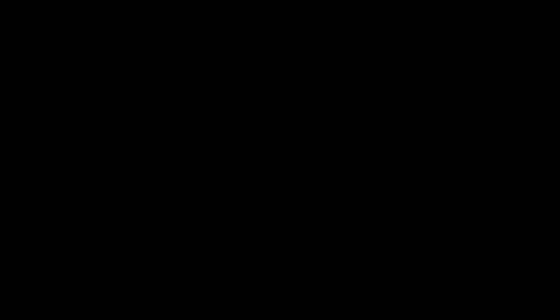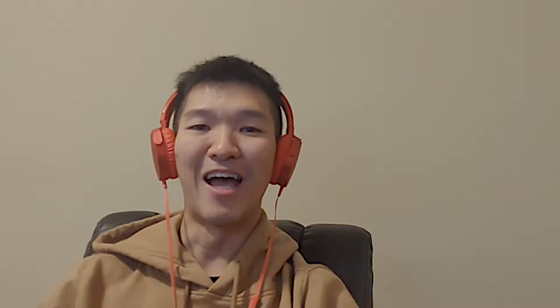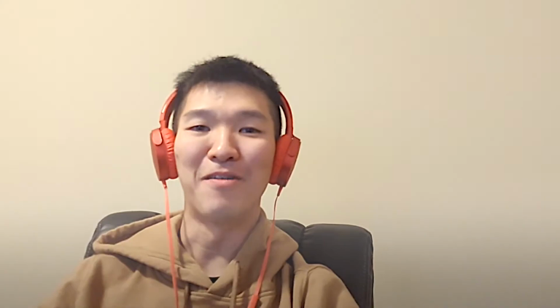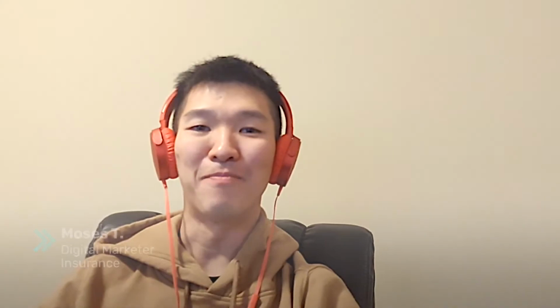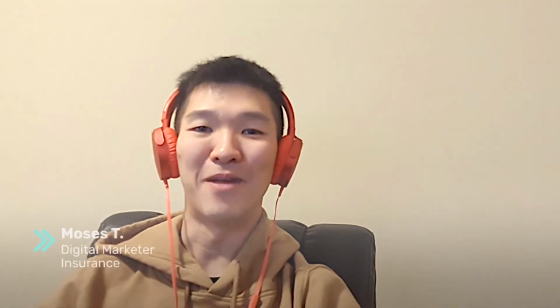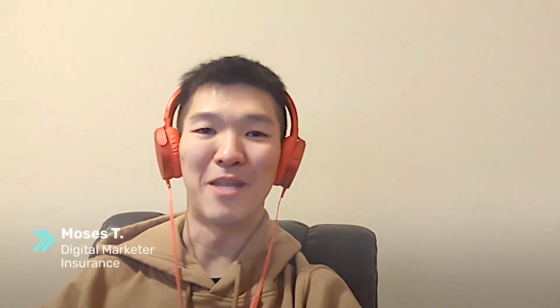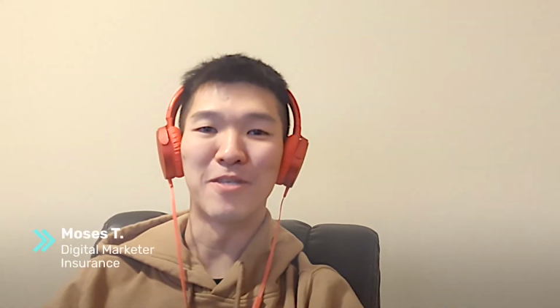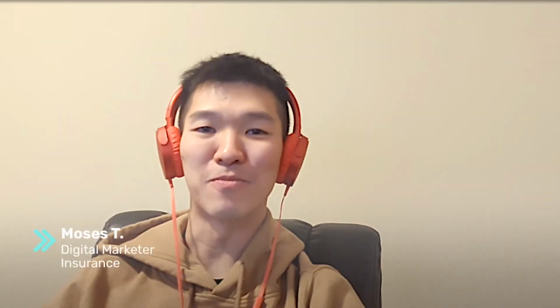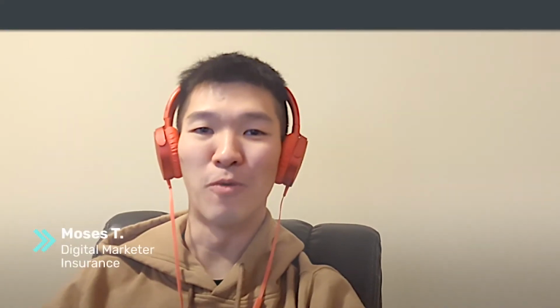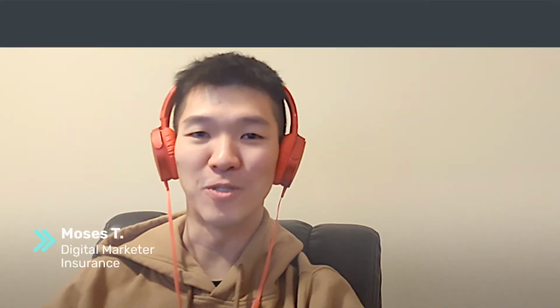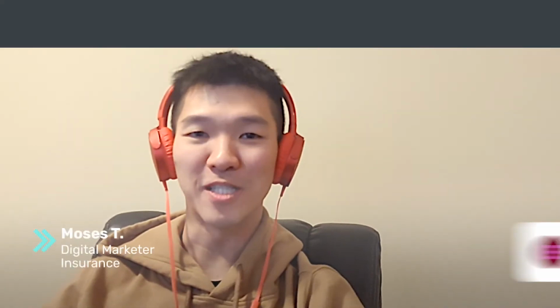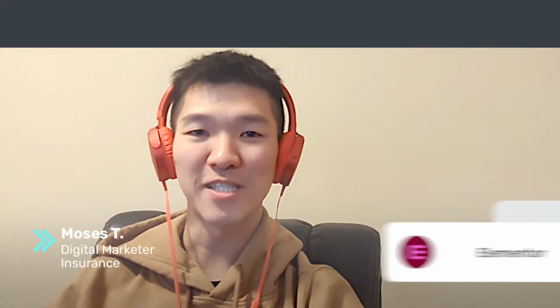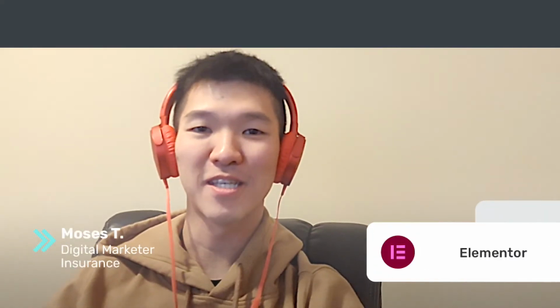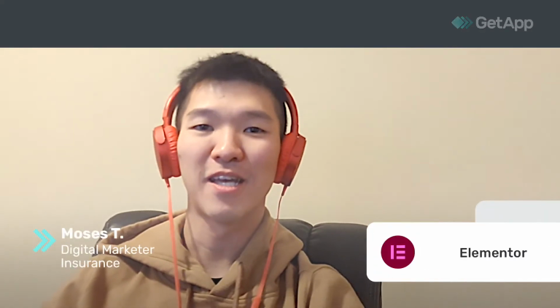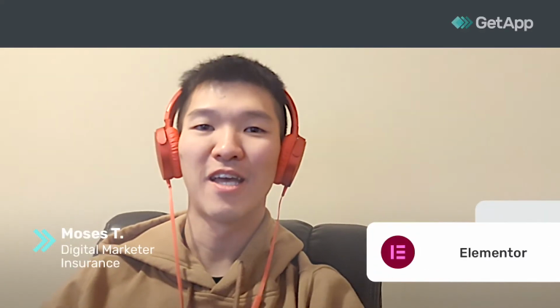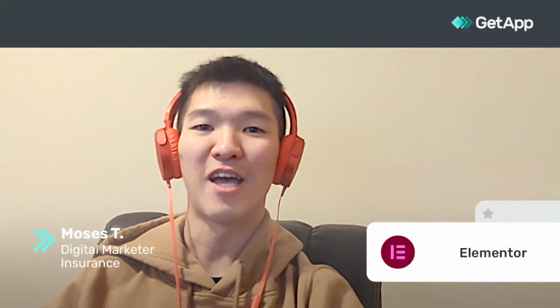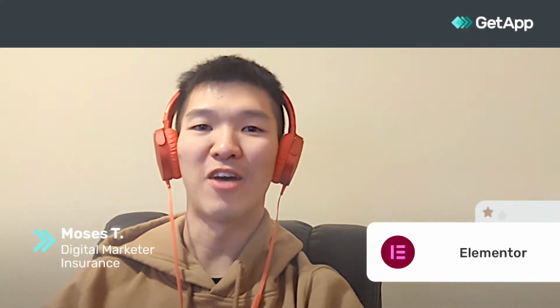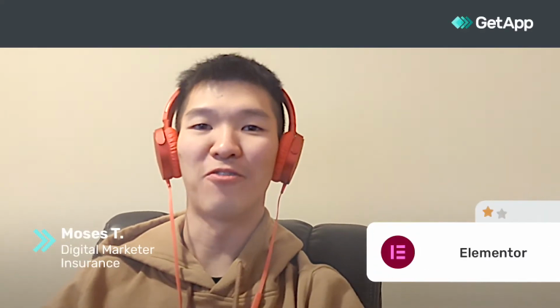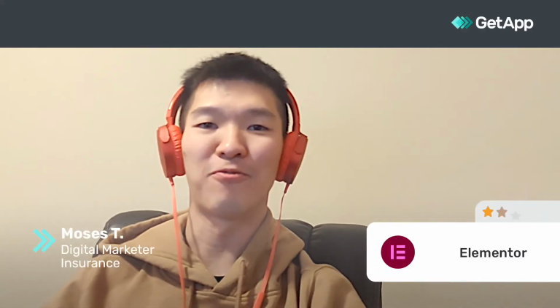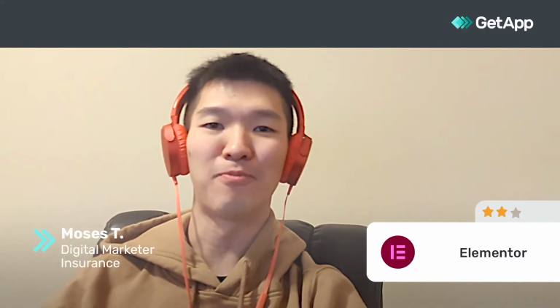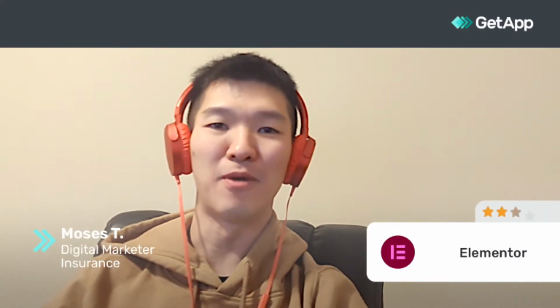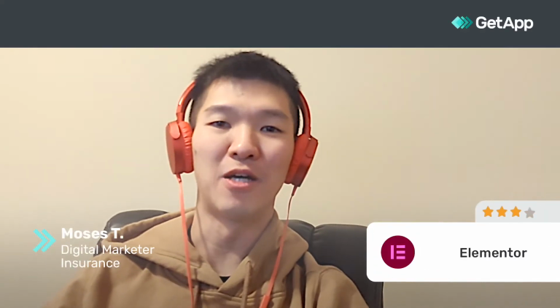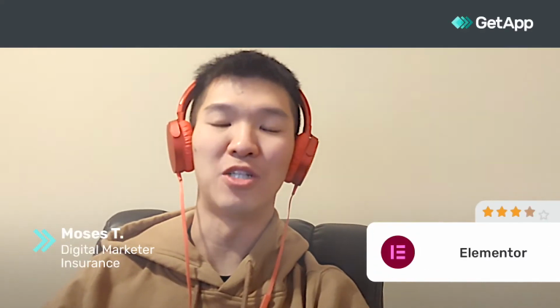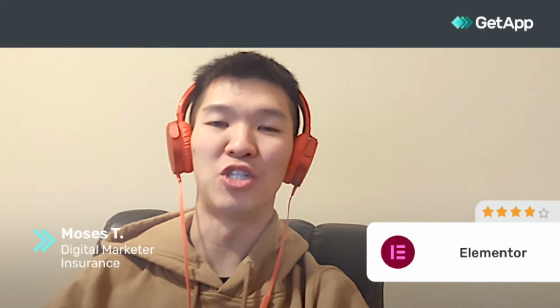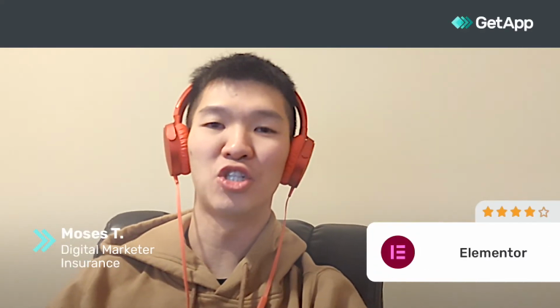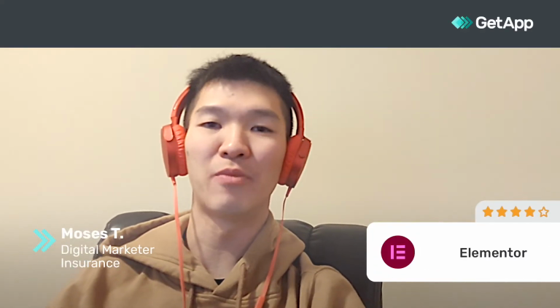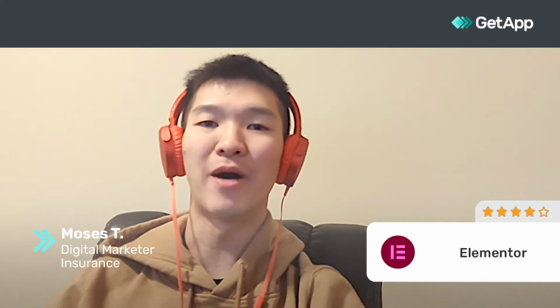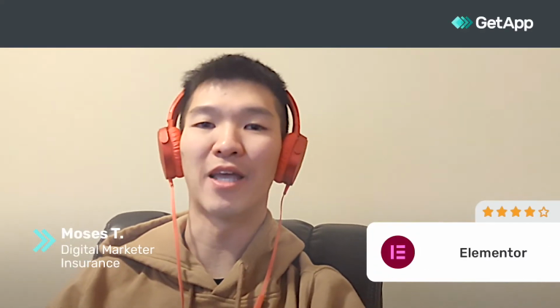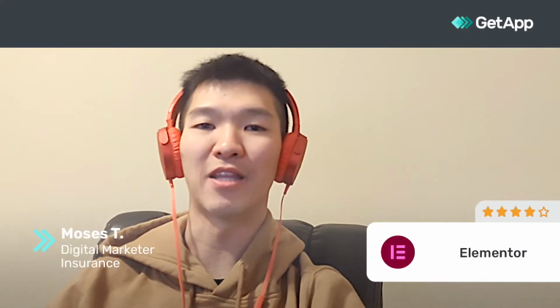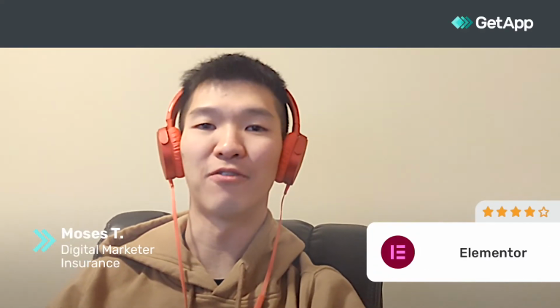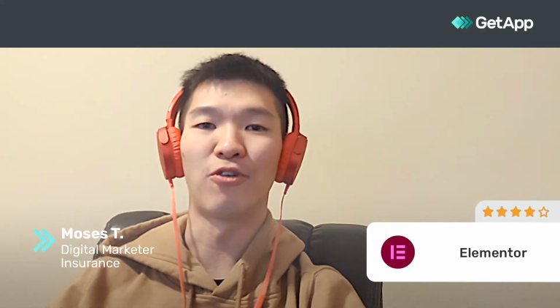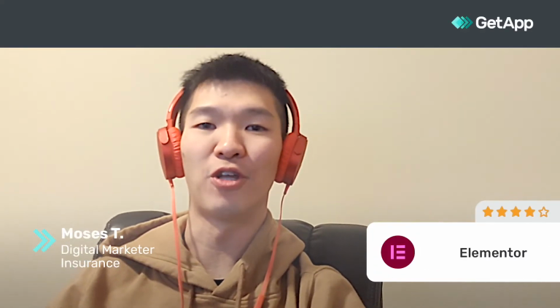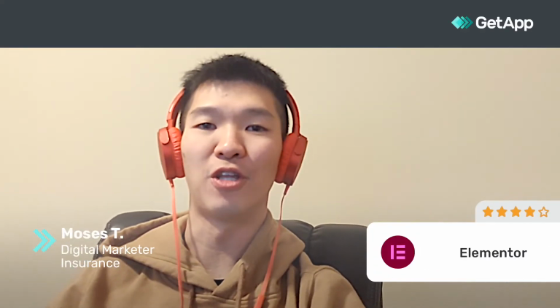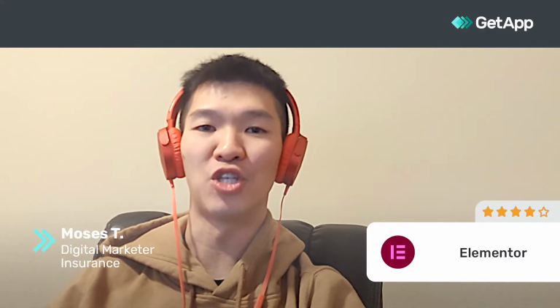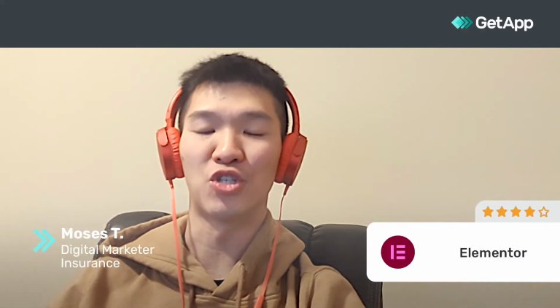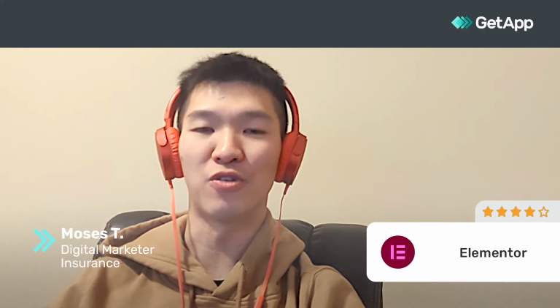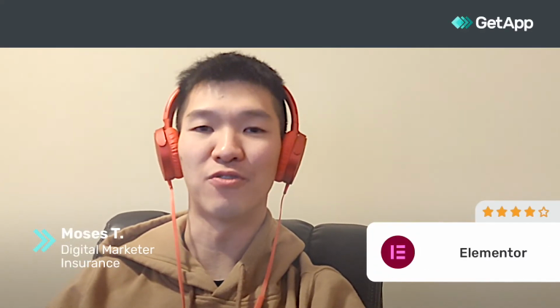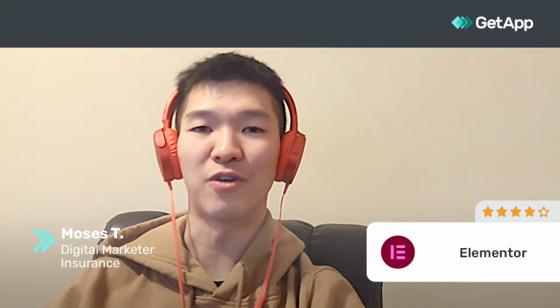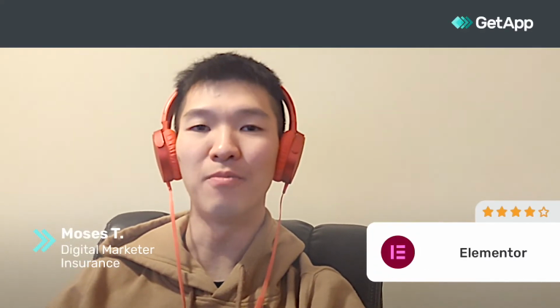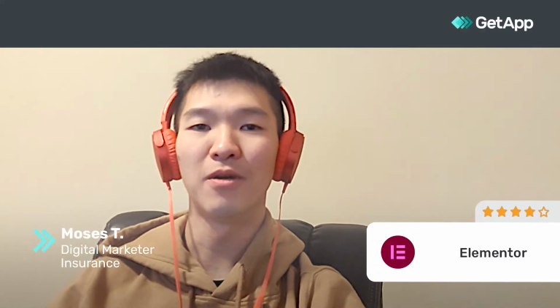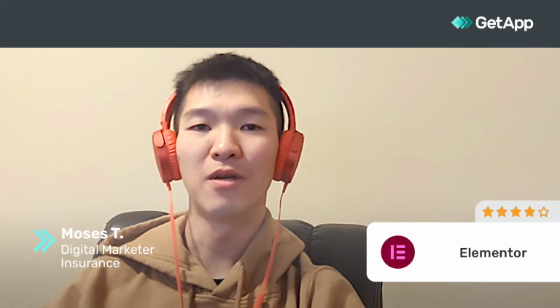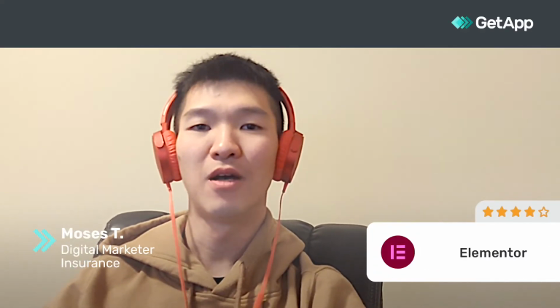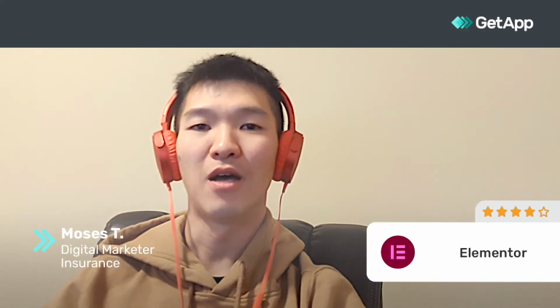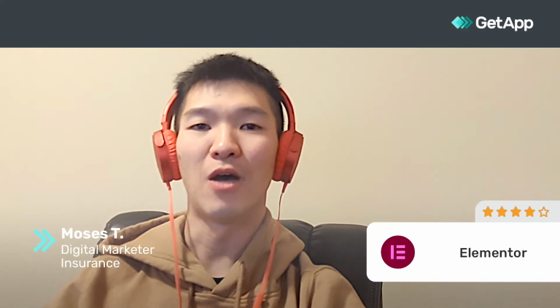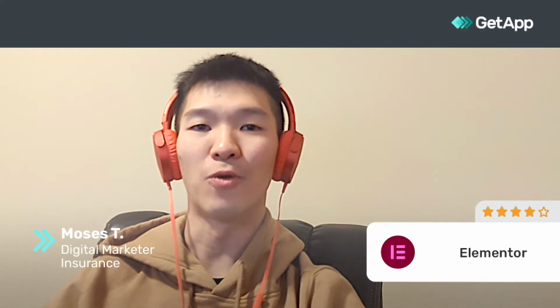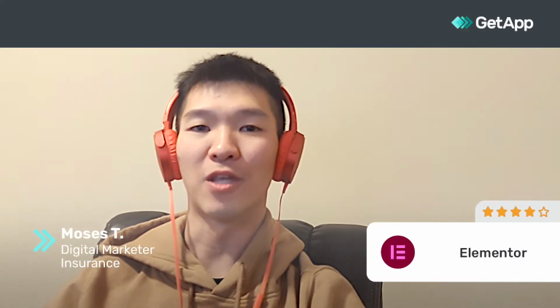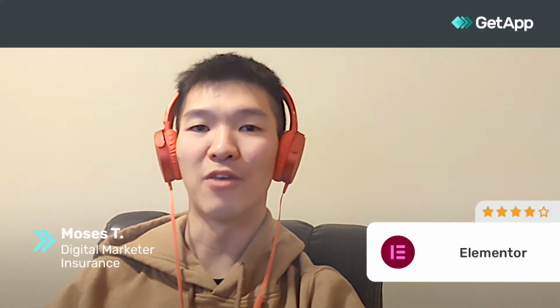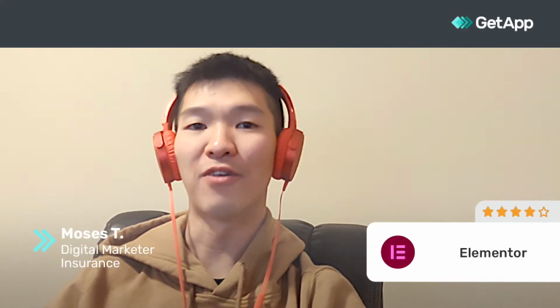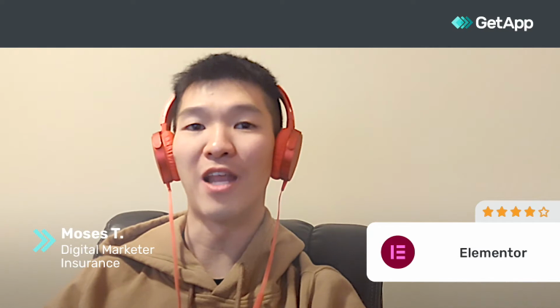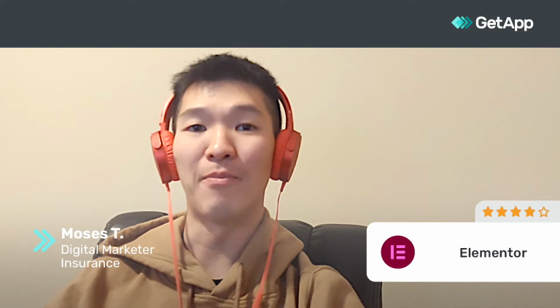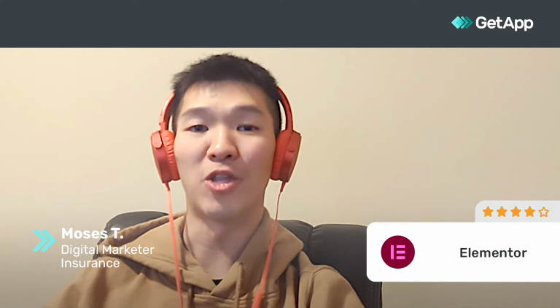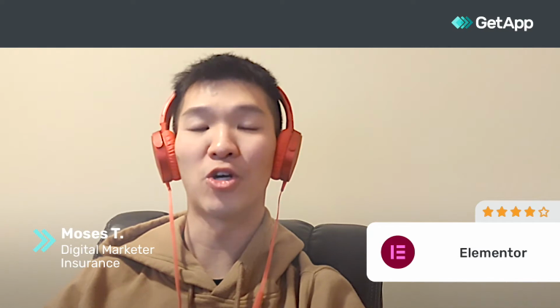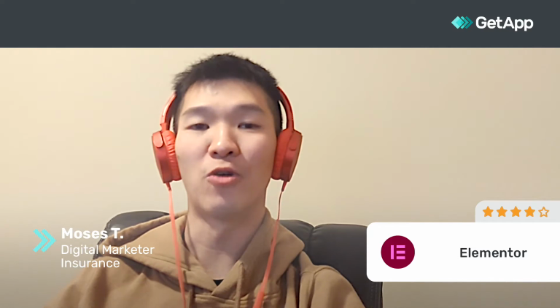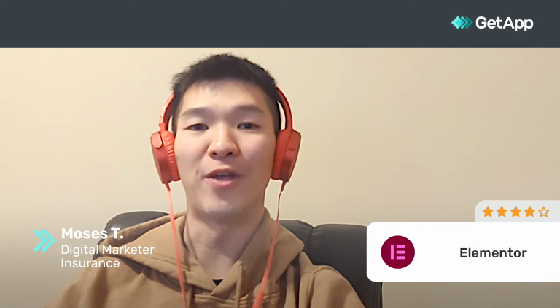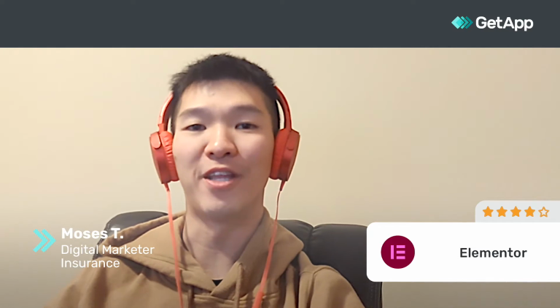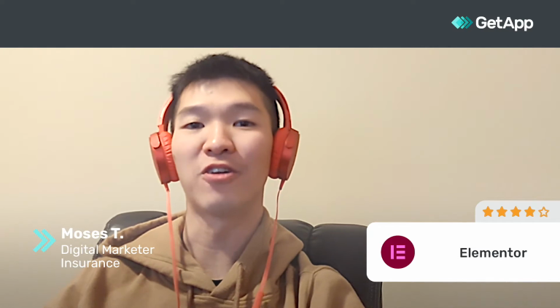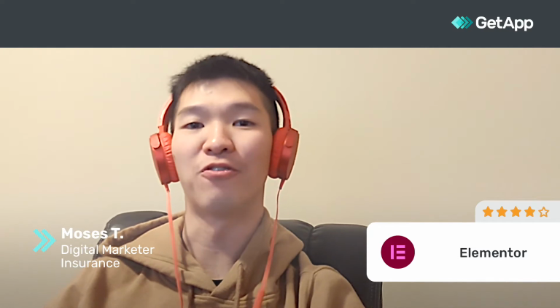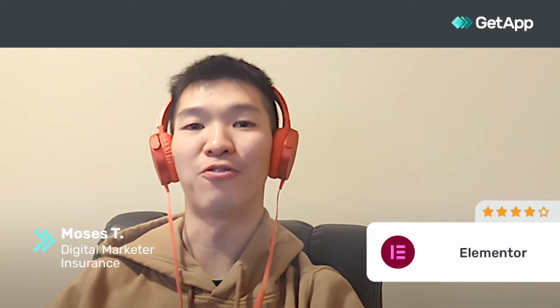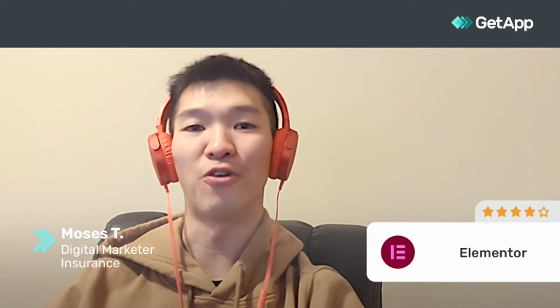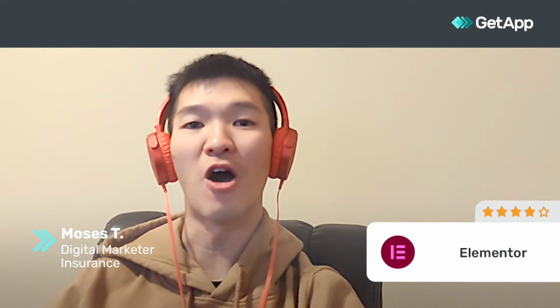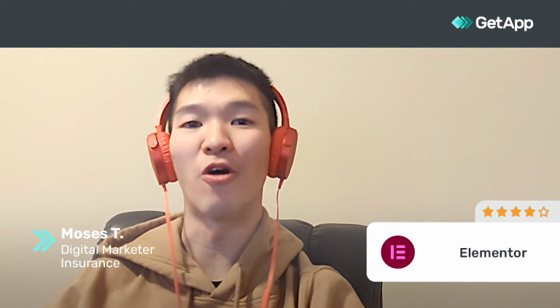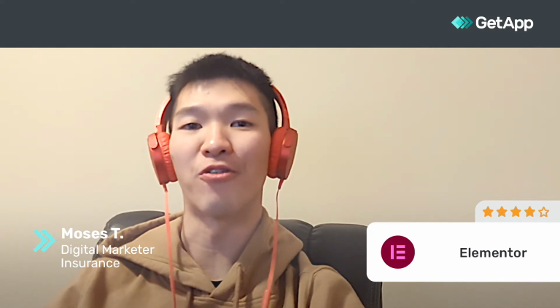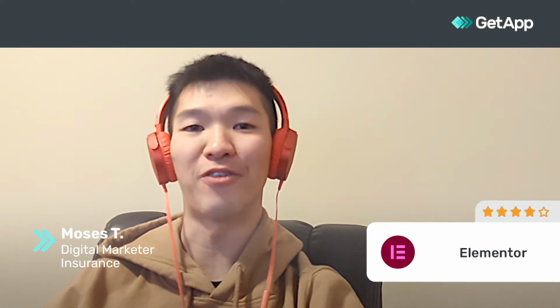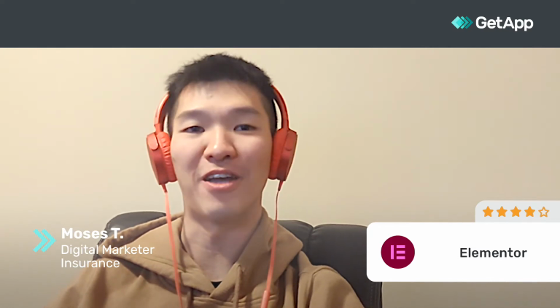Hi, my name is Moses. I'm a digital marketer for an insurance firm. I will give Elementor a rating of 4 out of 5.